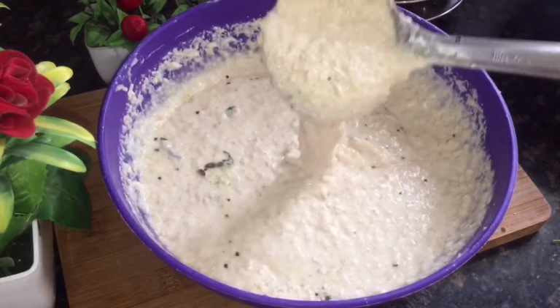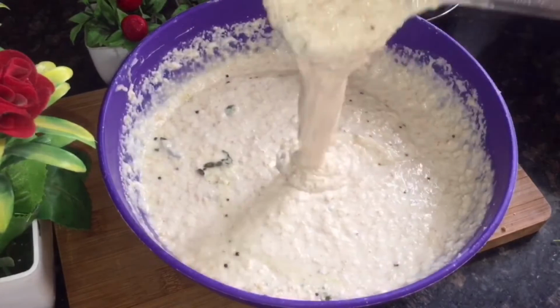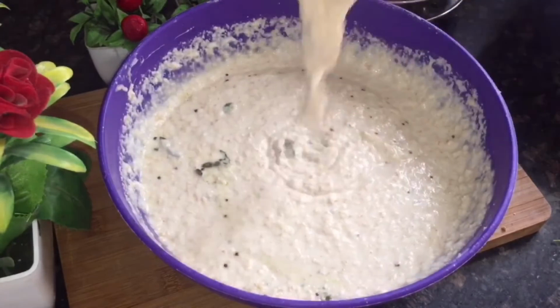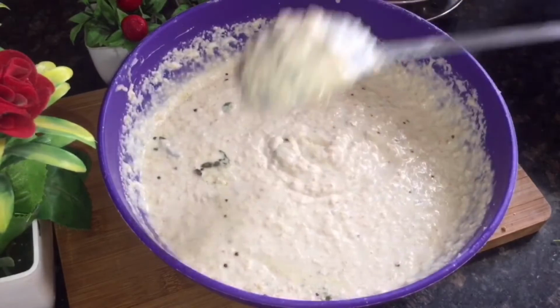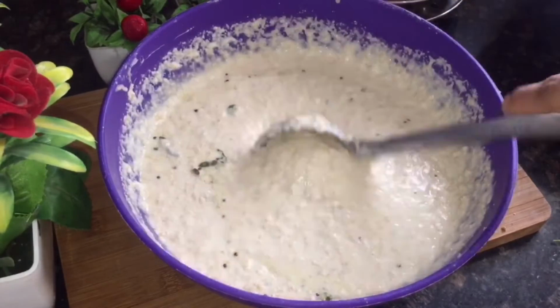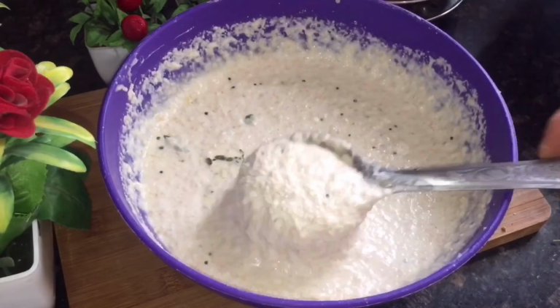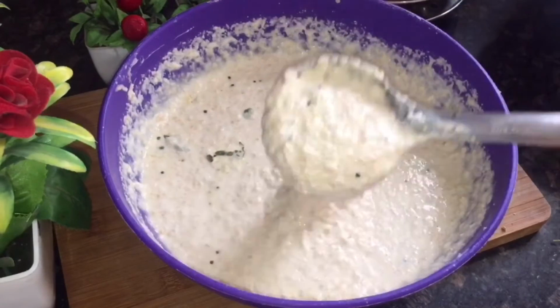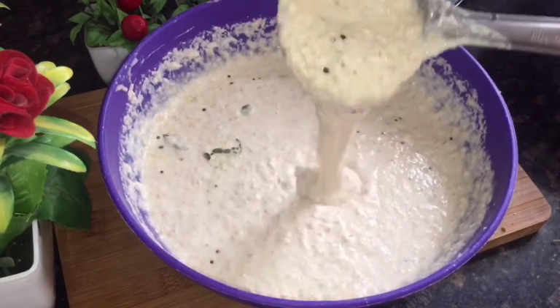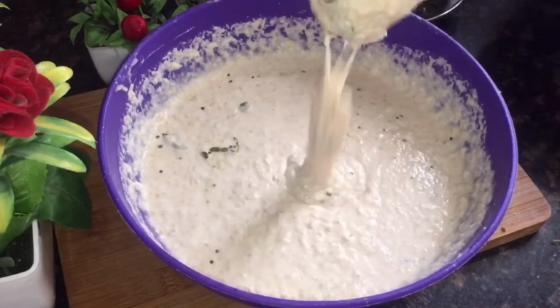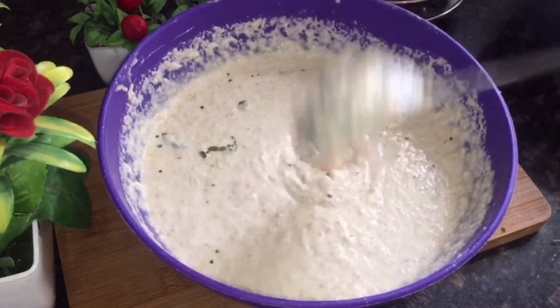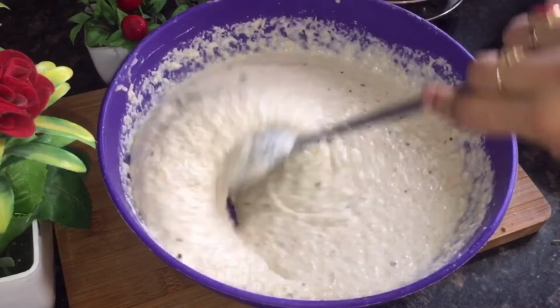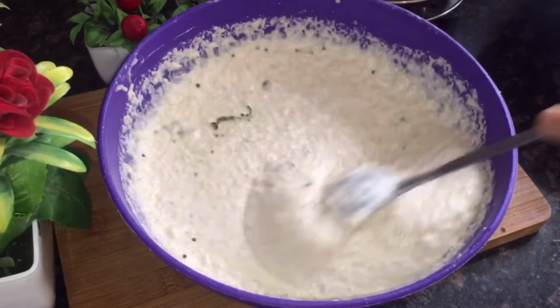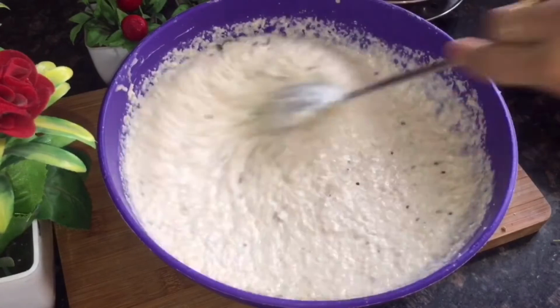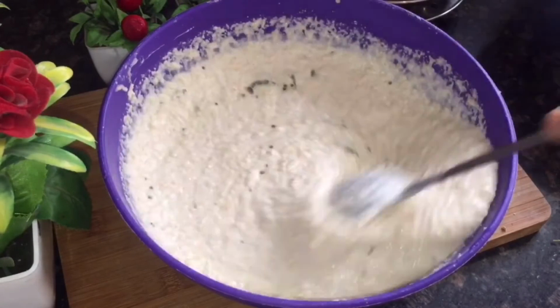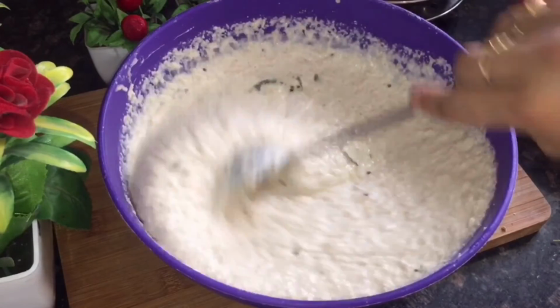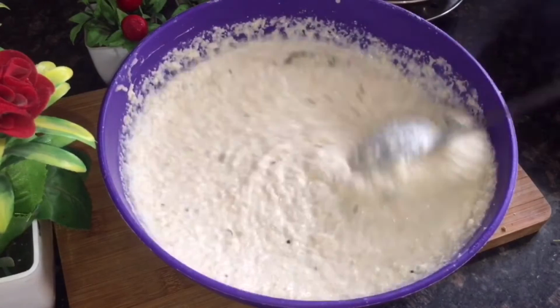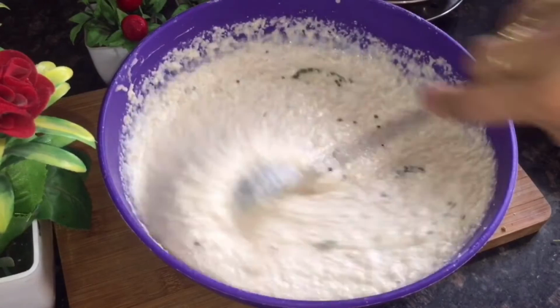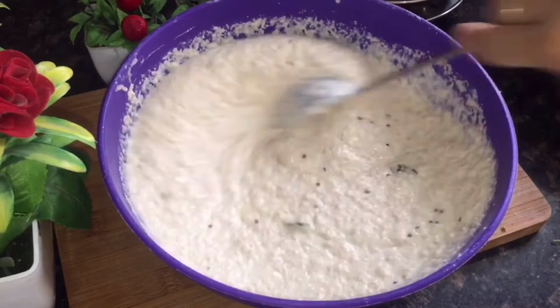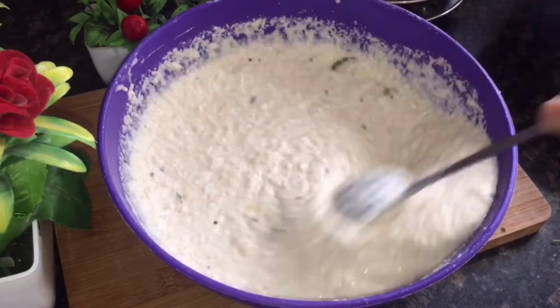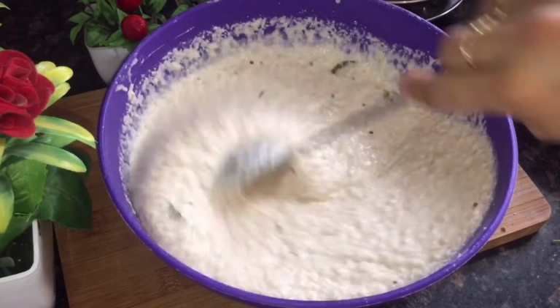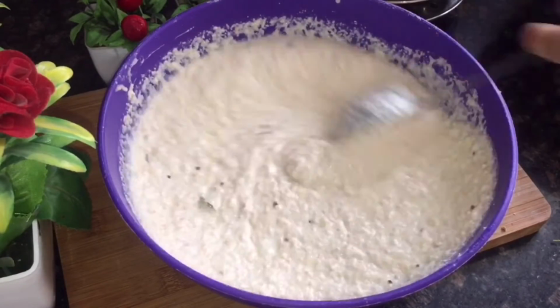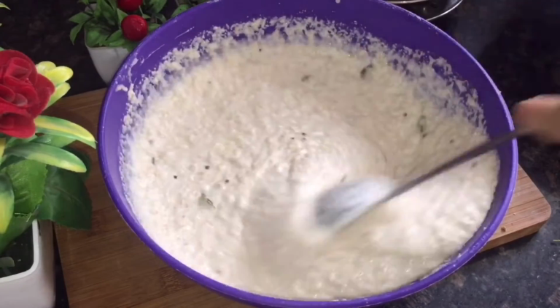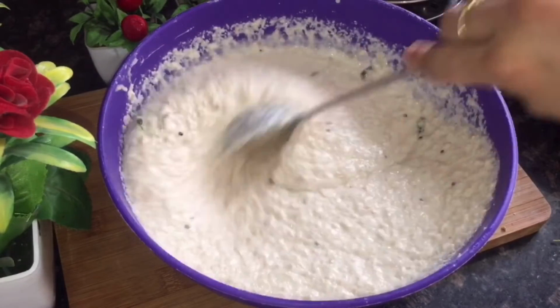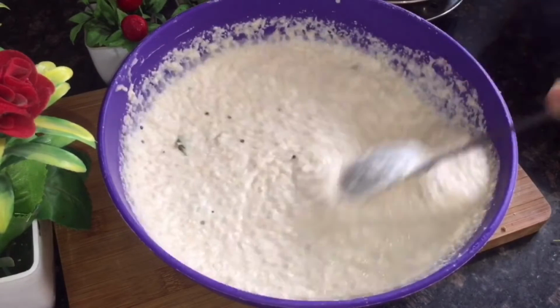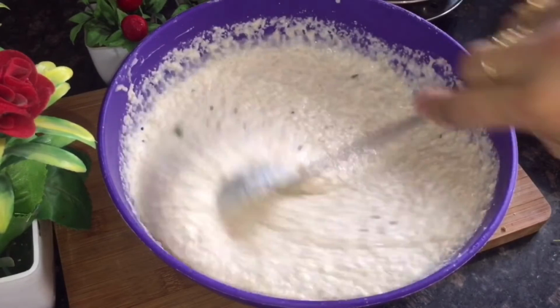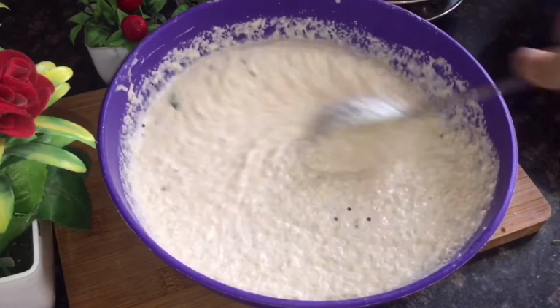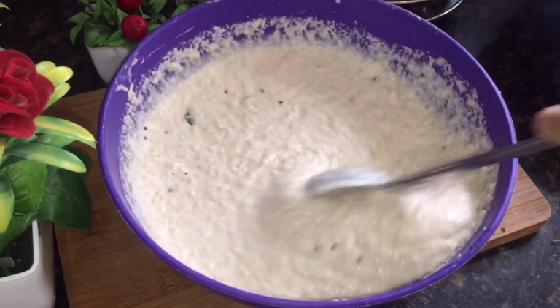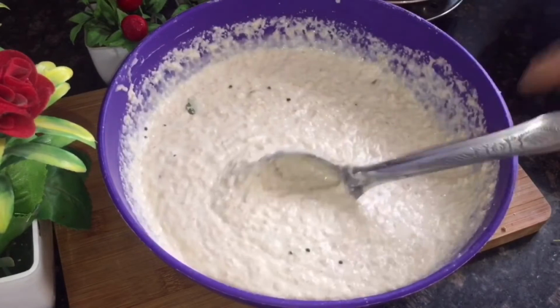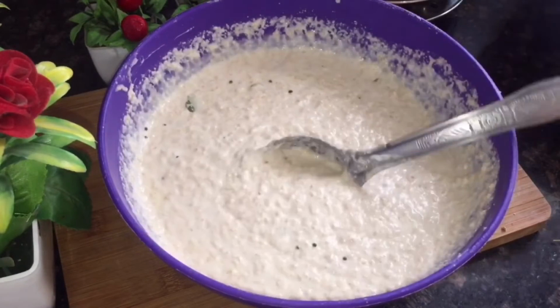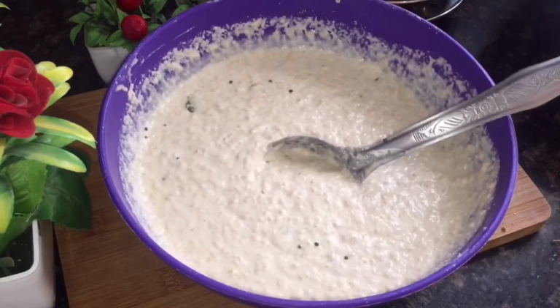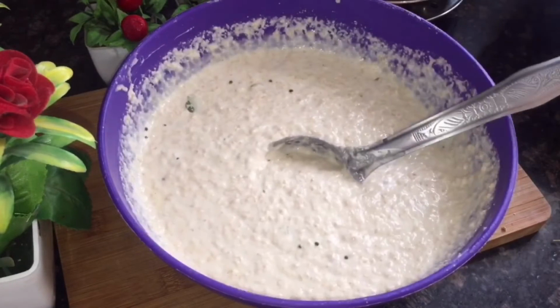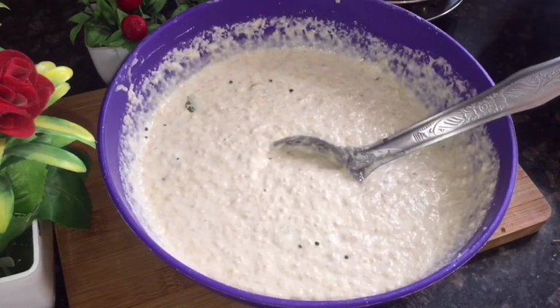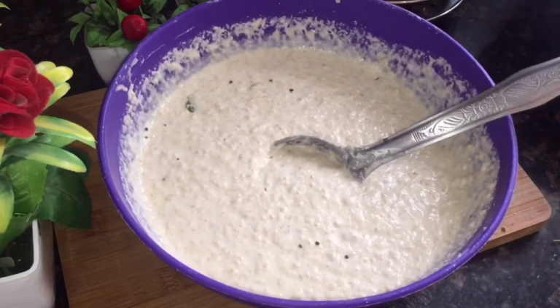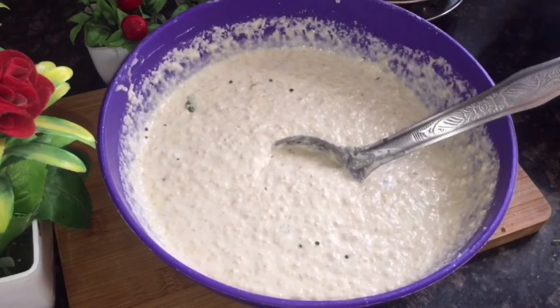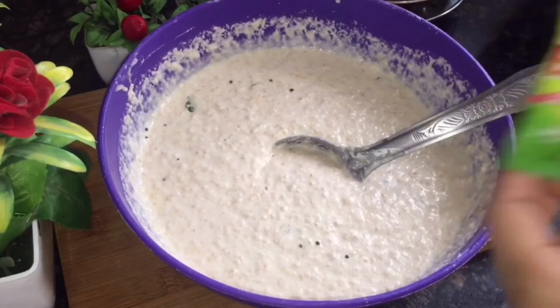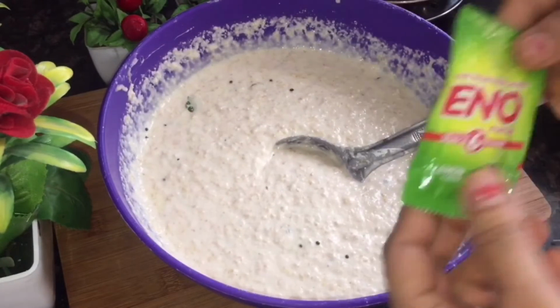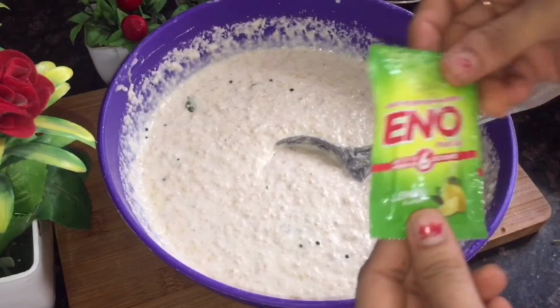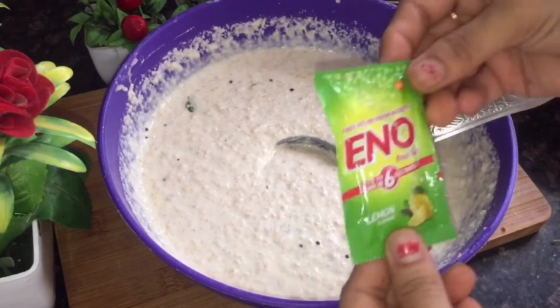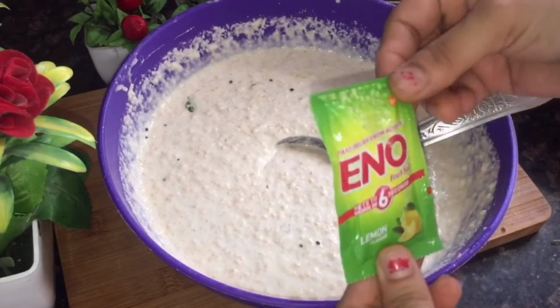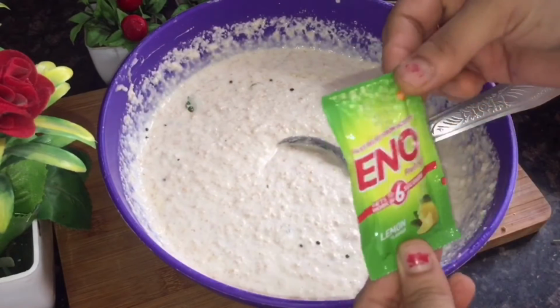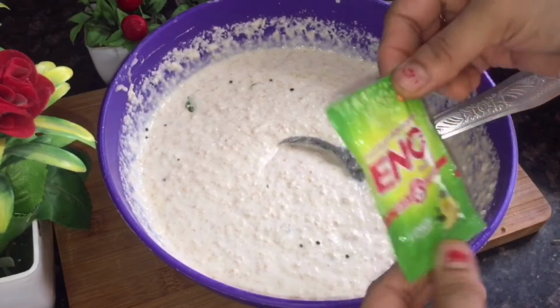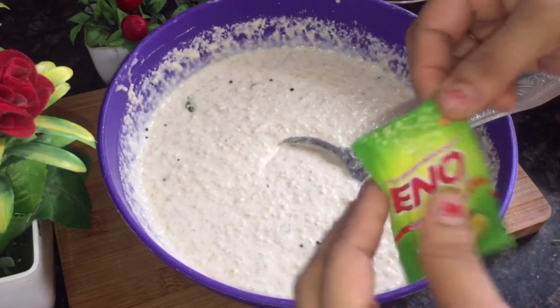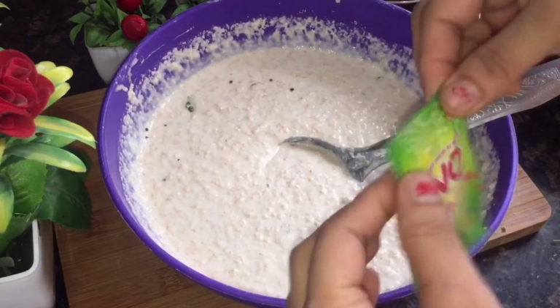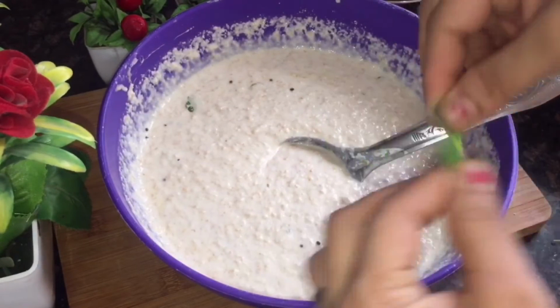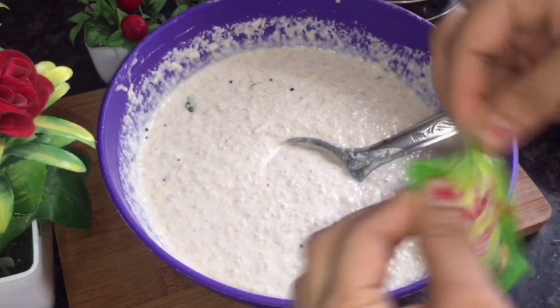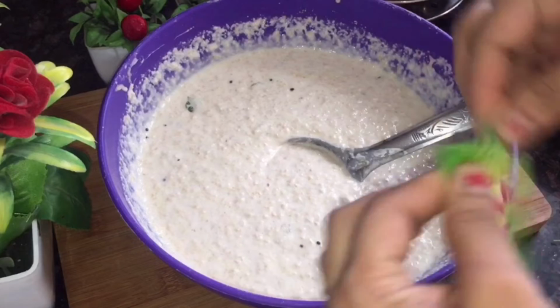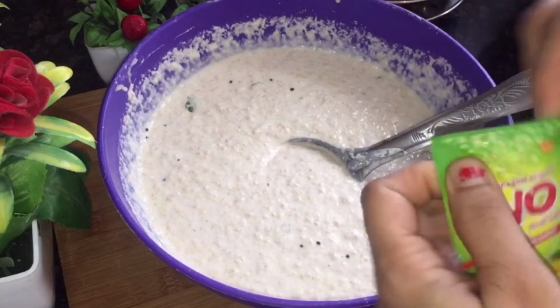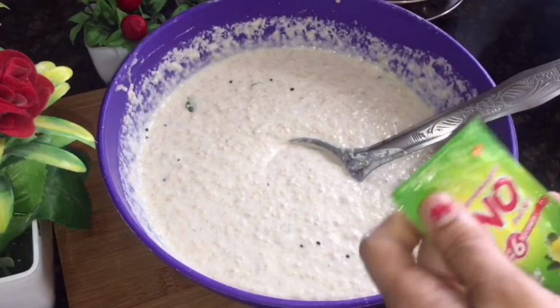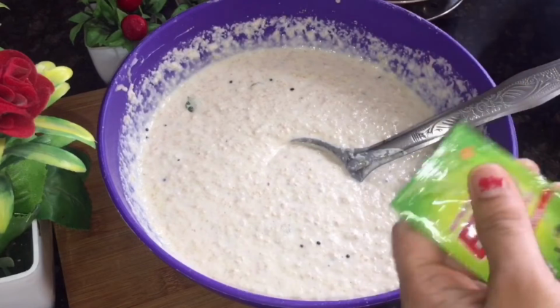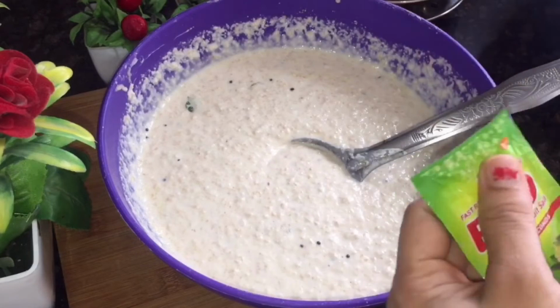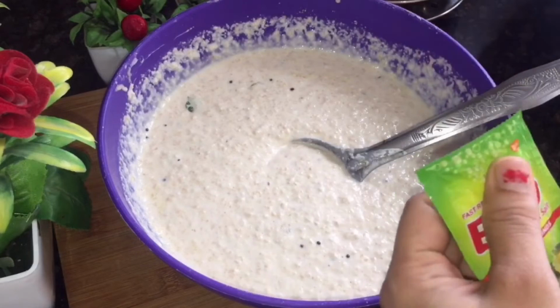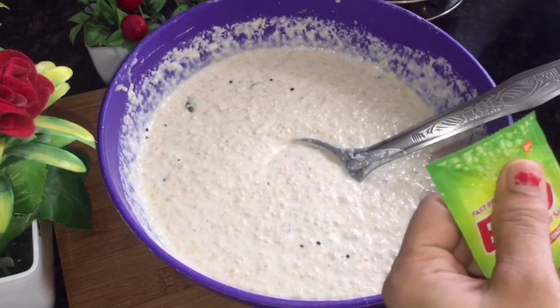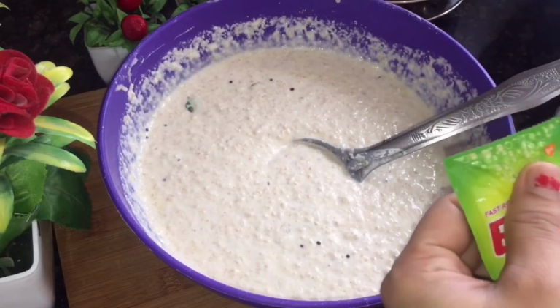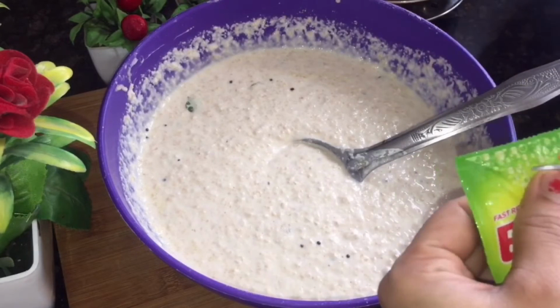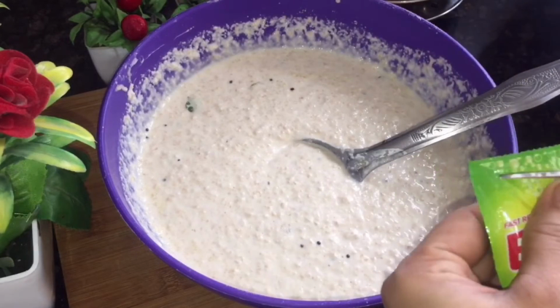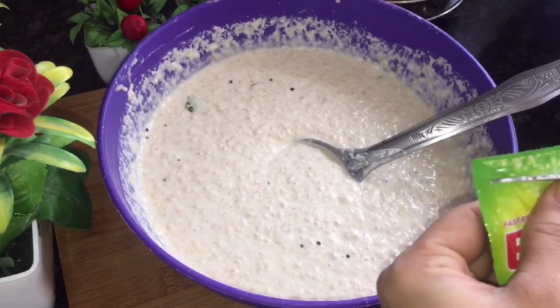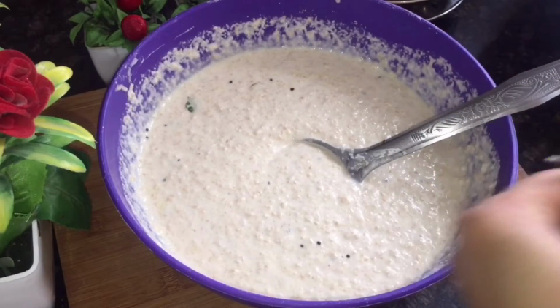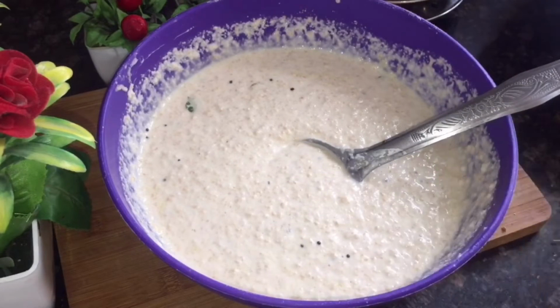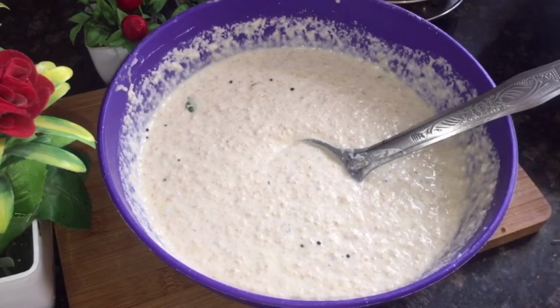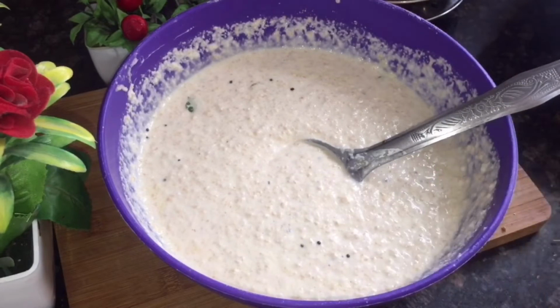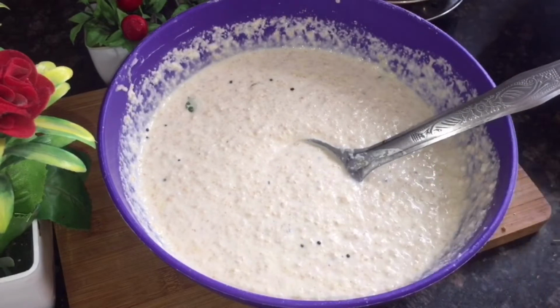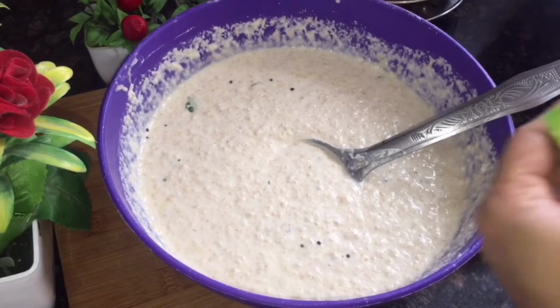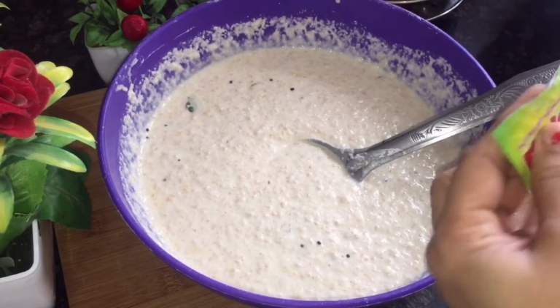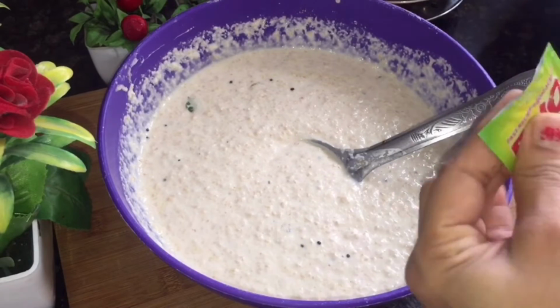The batter is now ready after resting. I am going to start making the idlis.